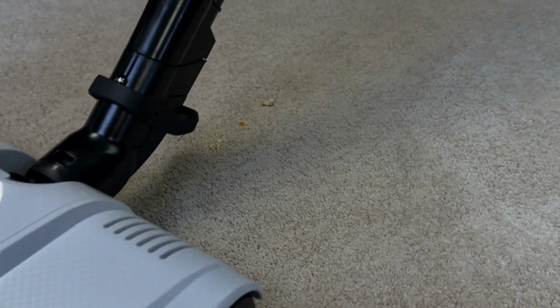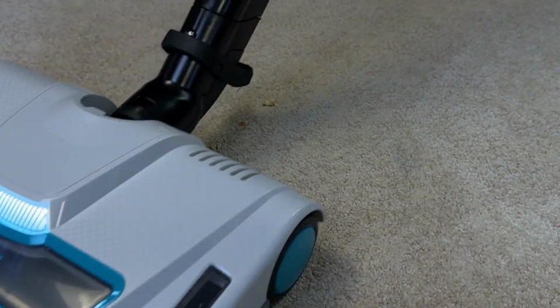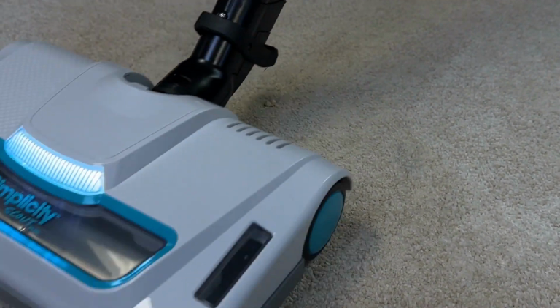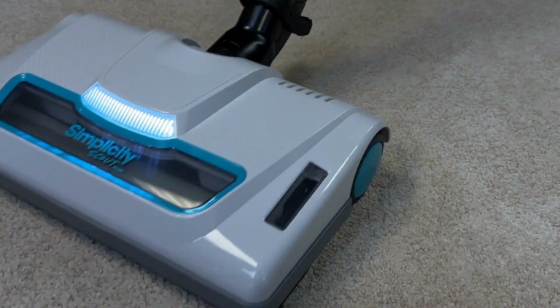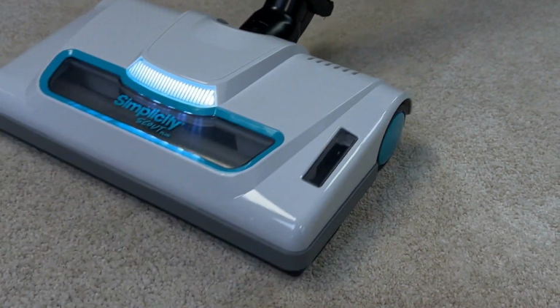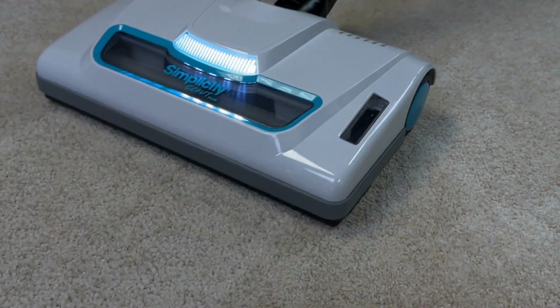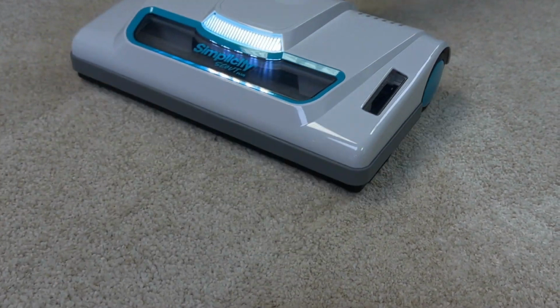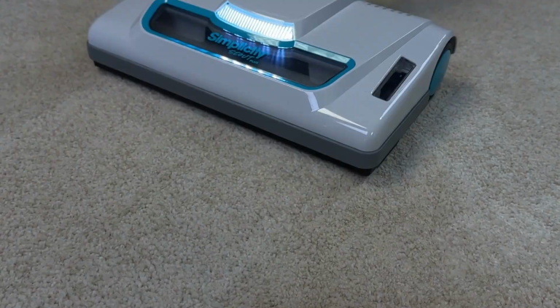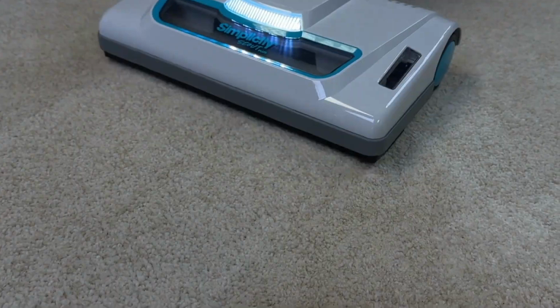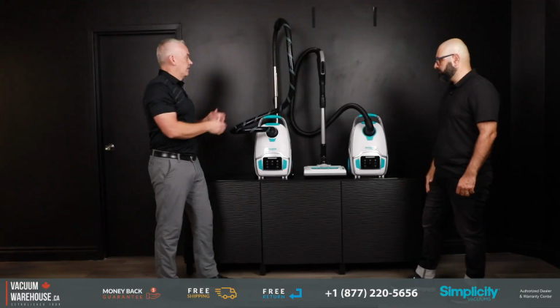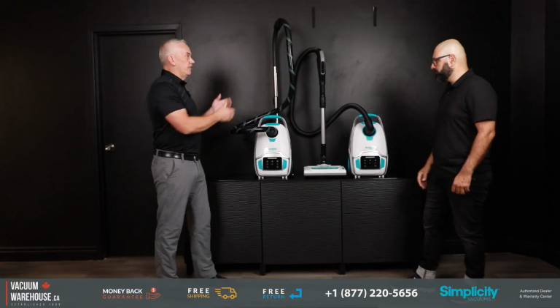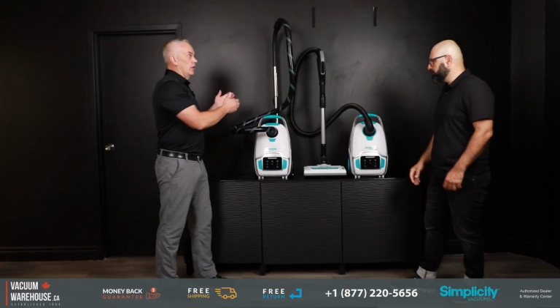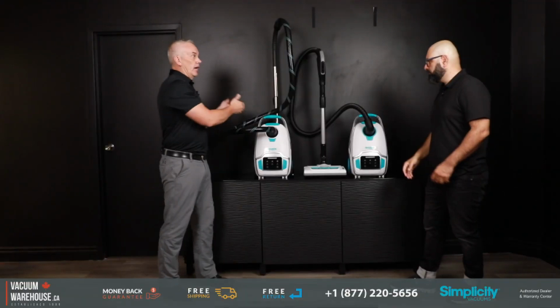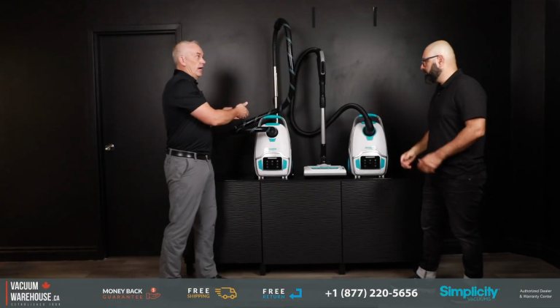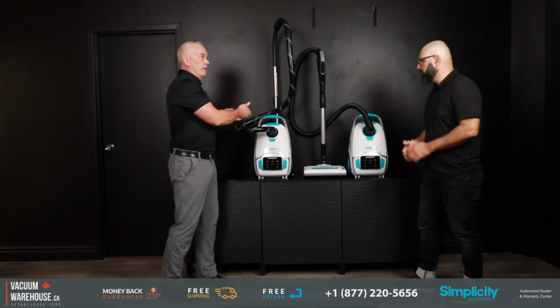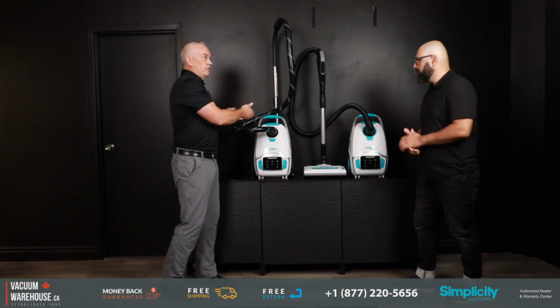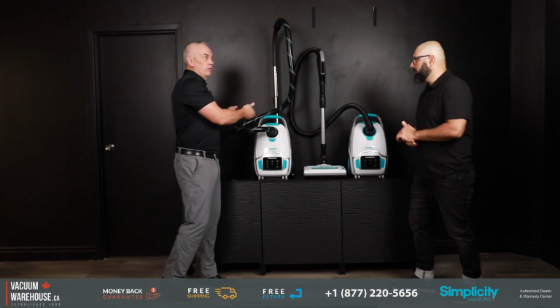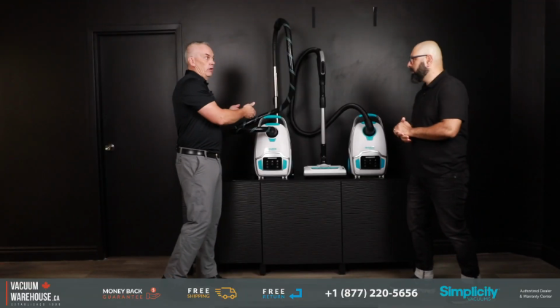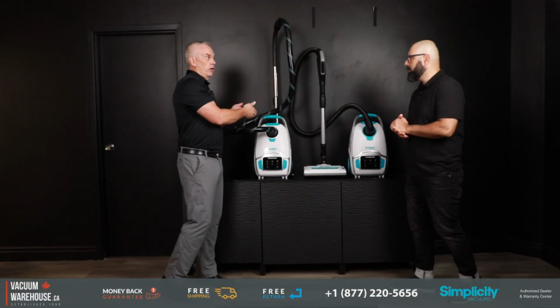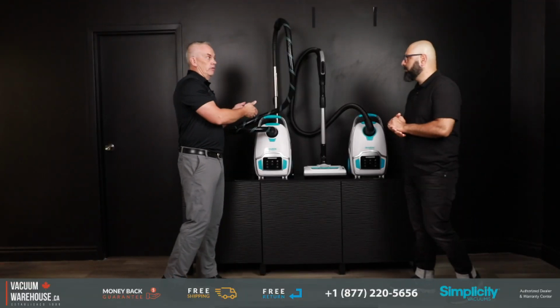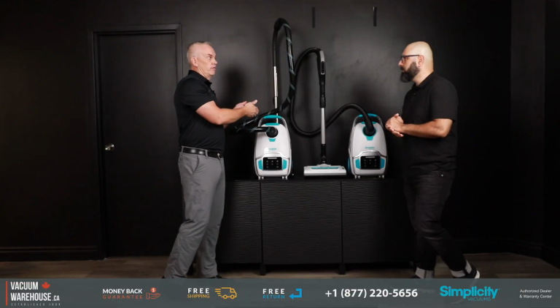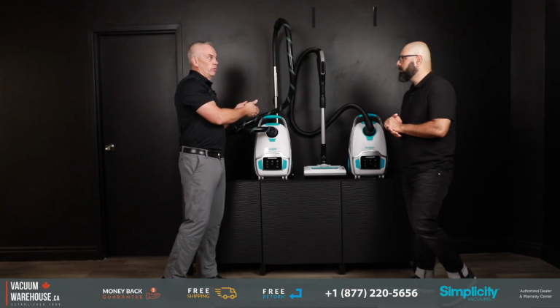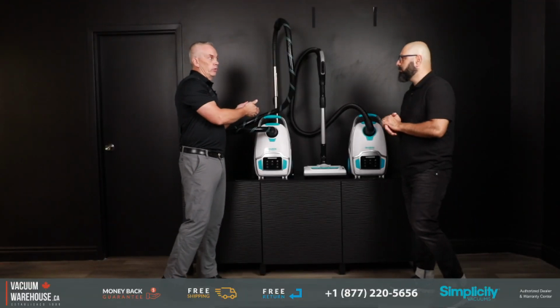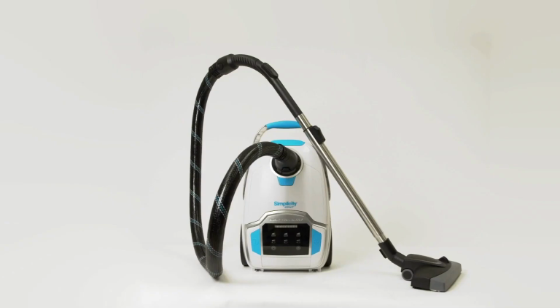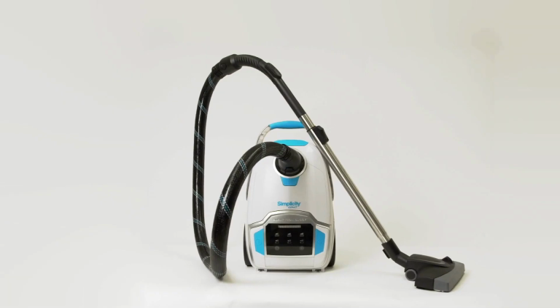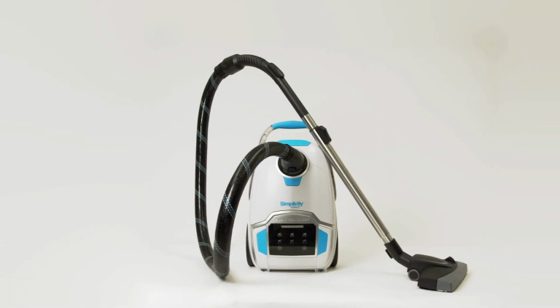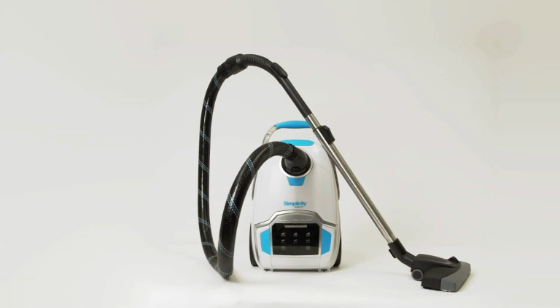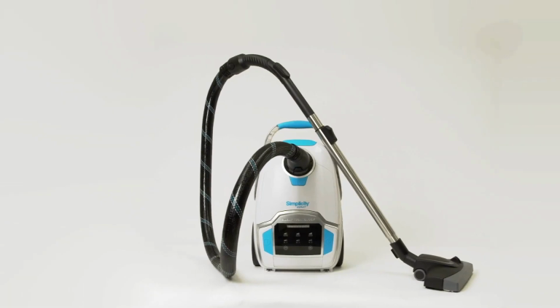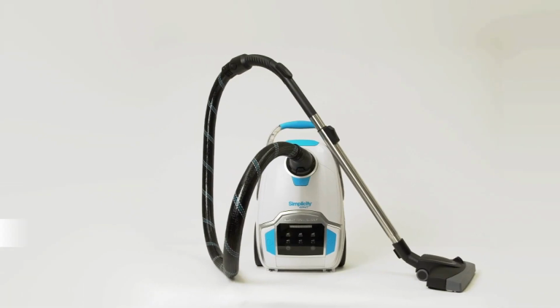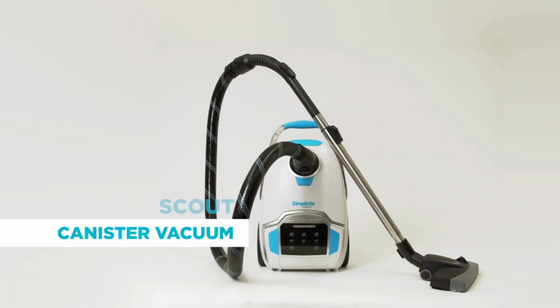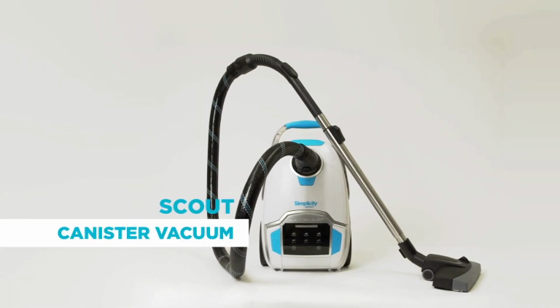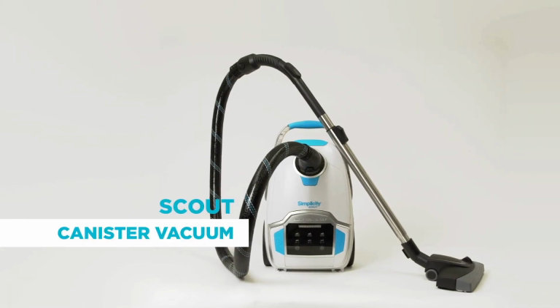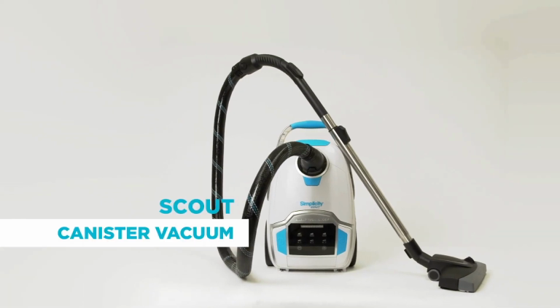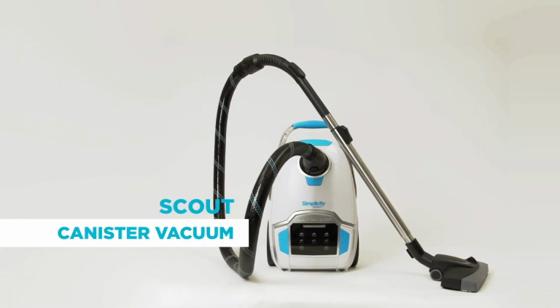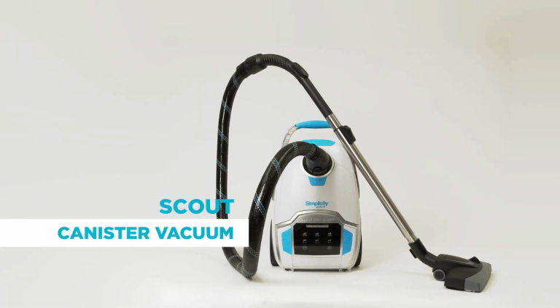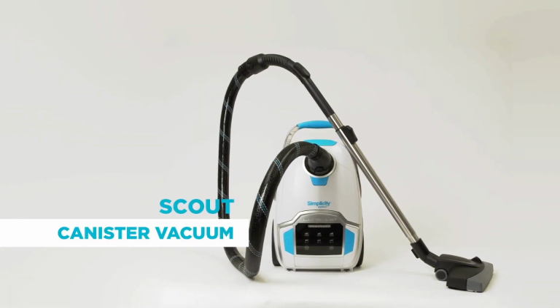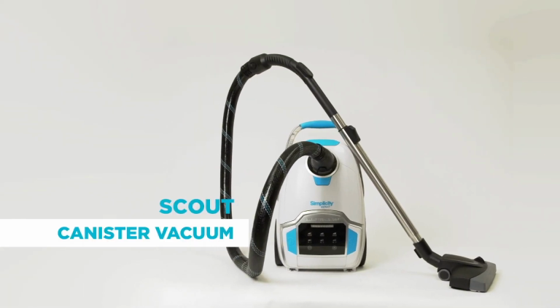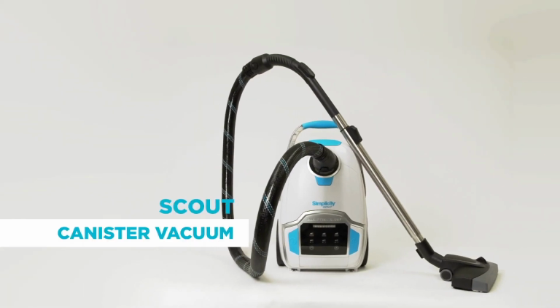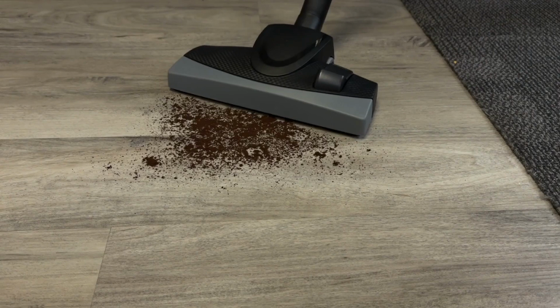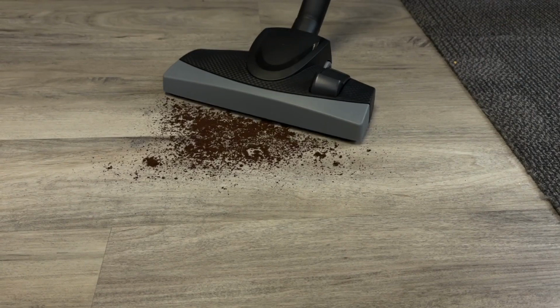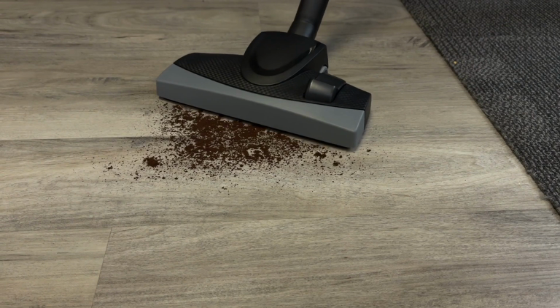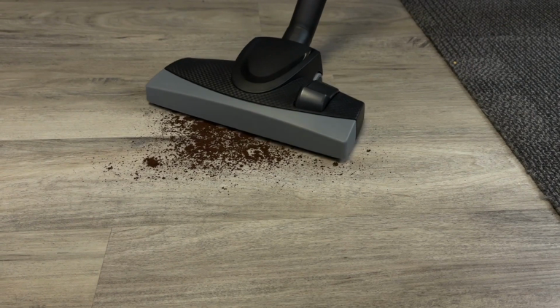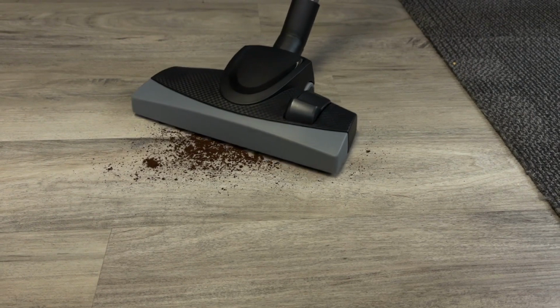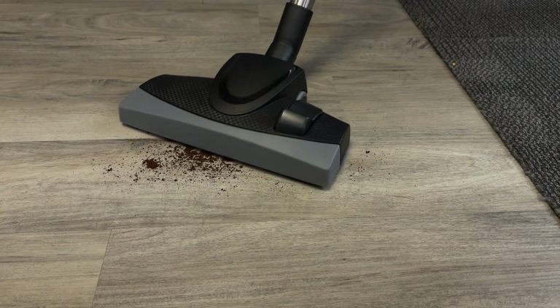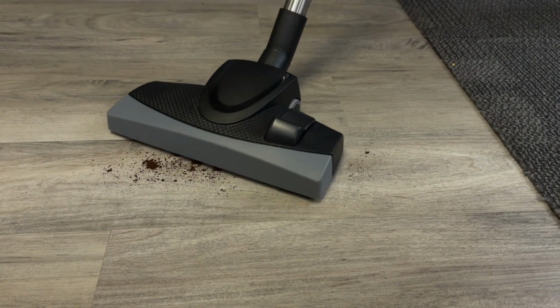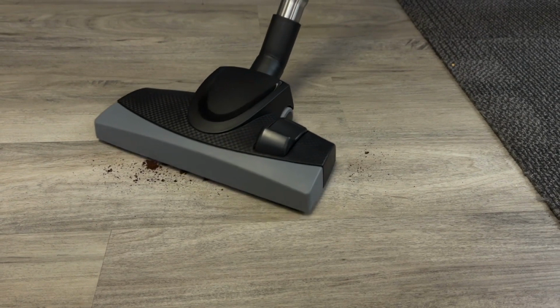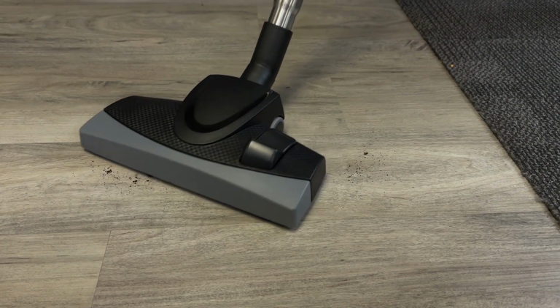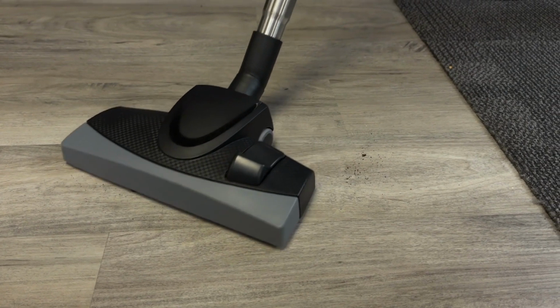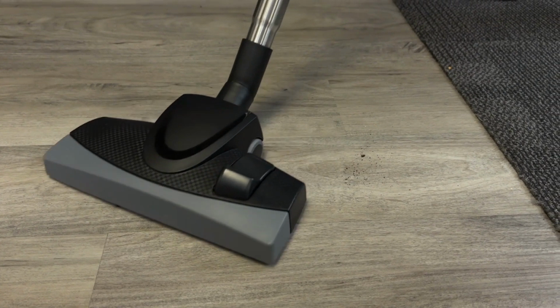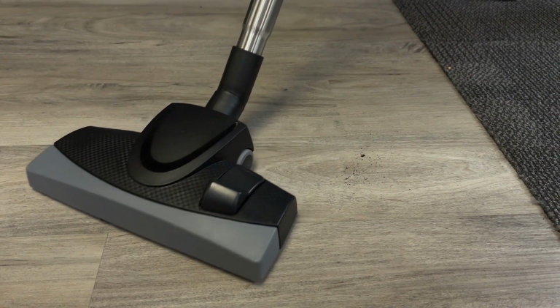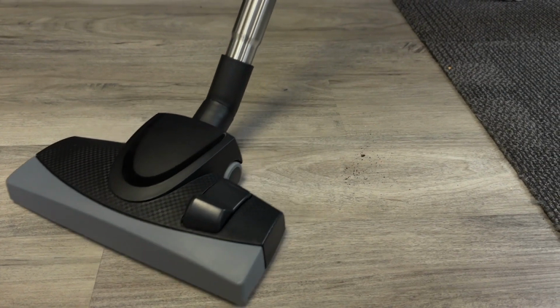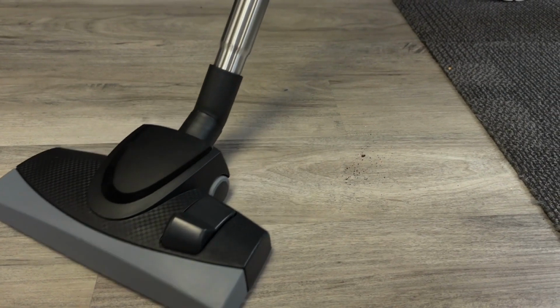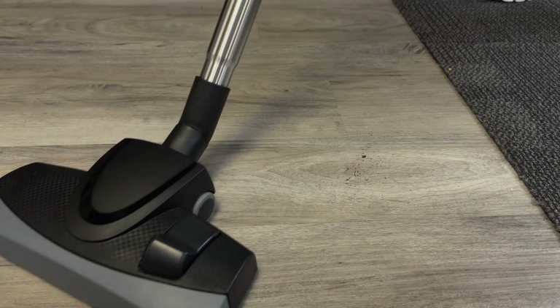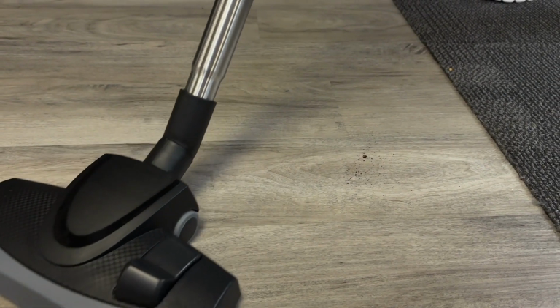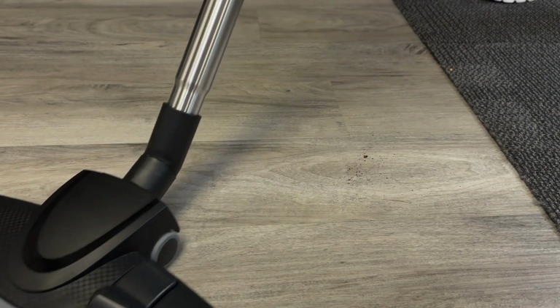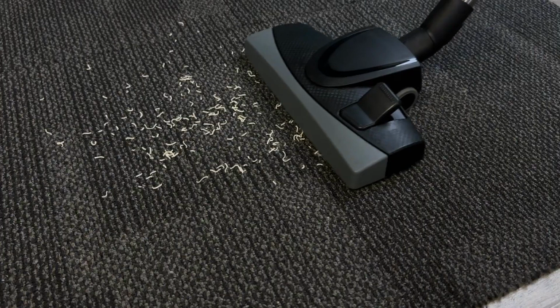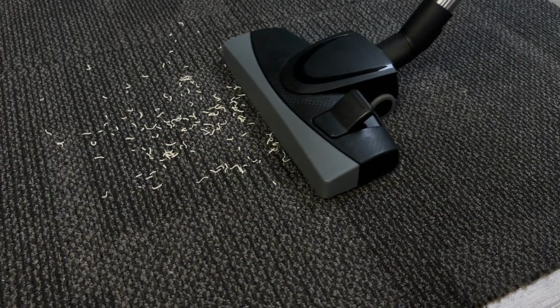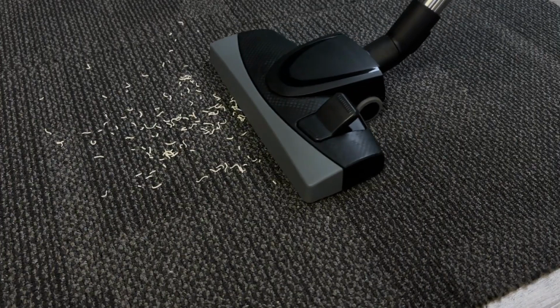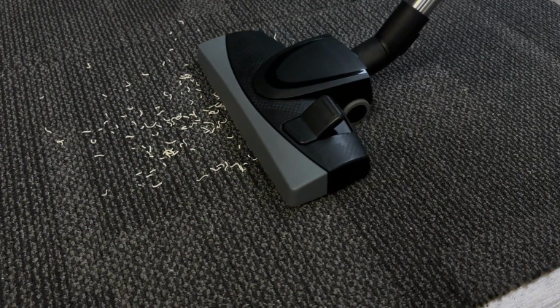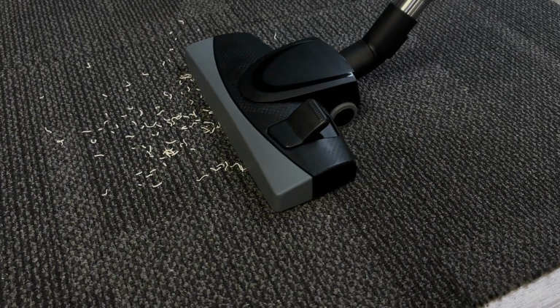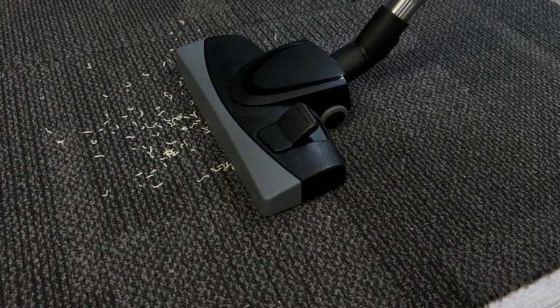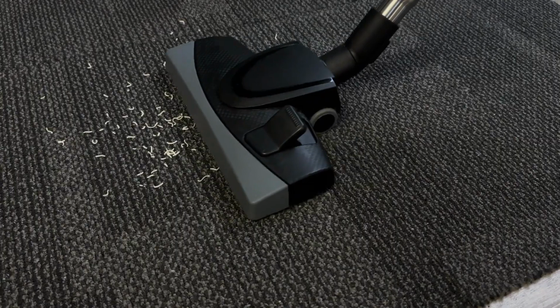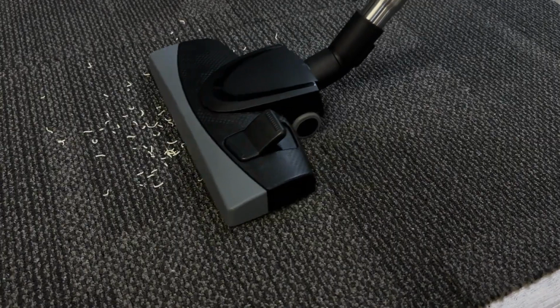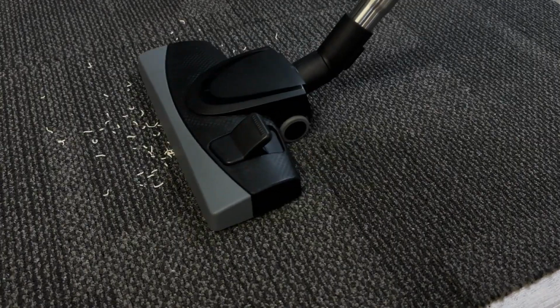Absolutely. And then if you have hard floors, area rugs, and you don't need an electric brush, then you go to the Scout.